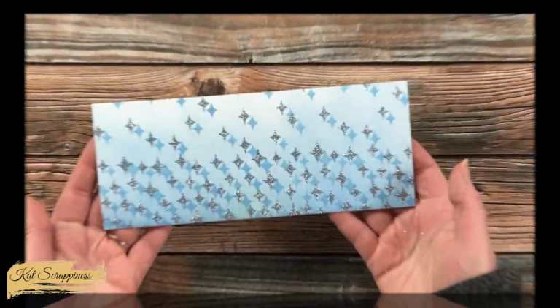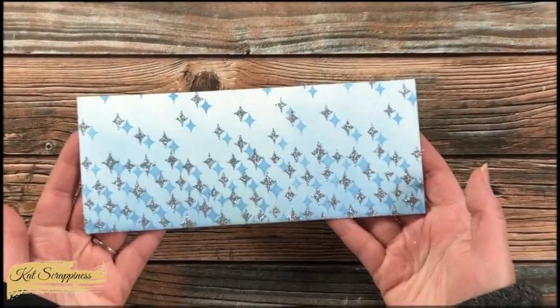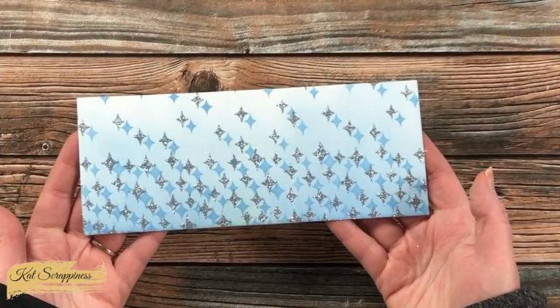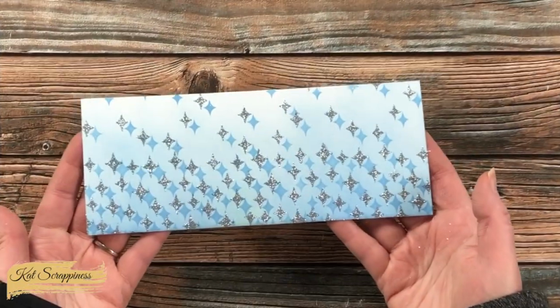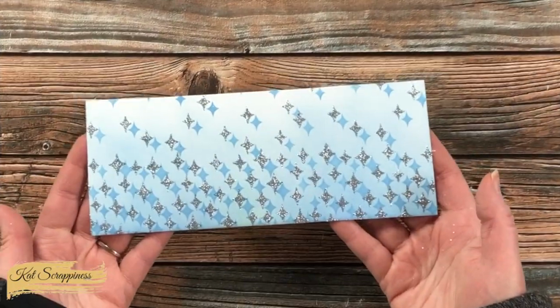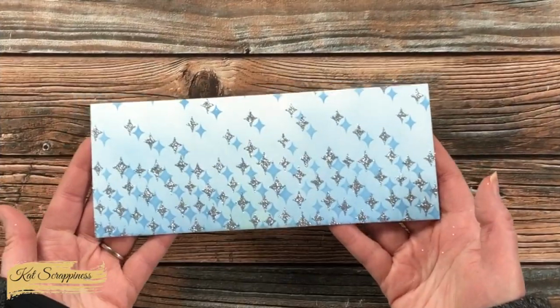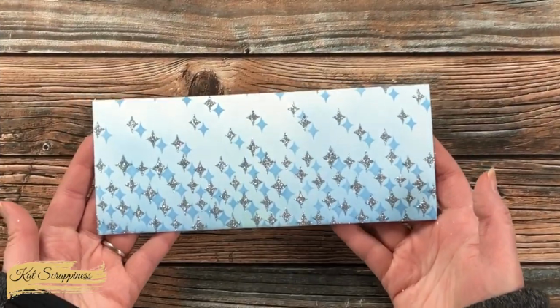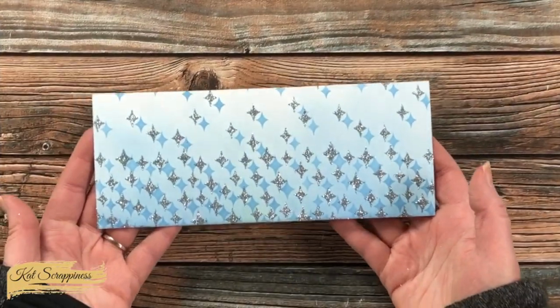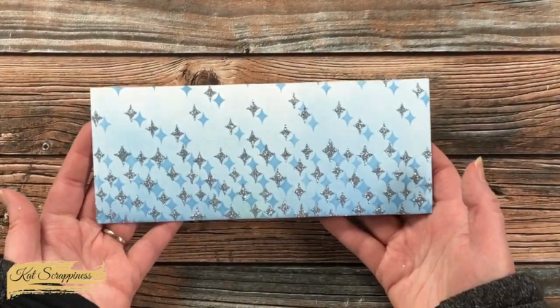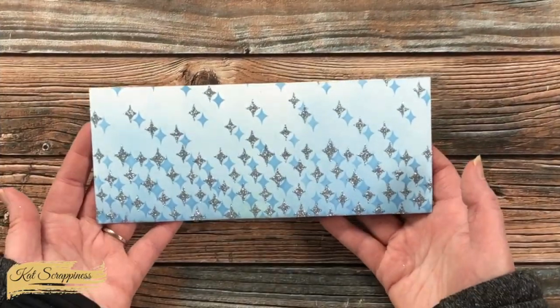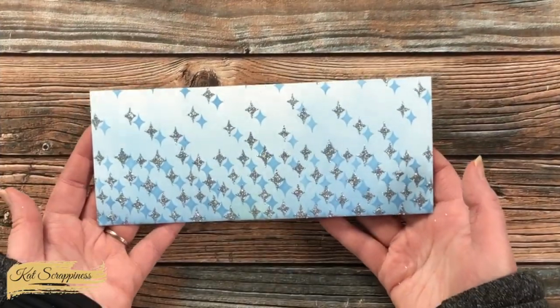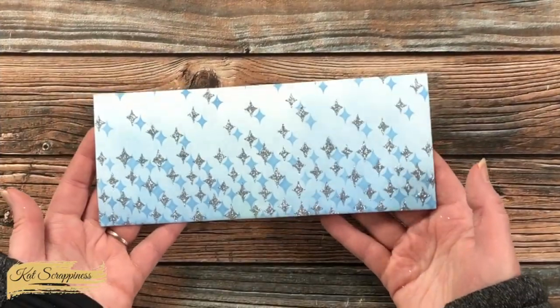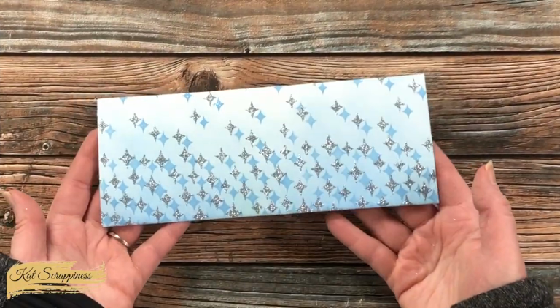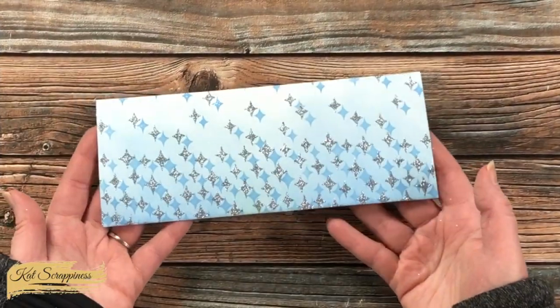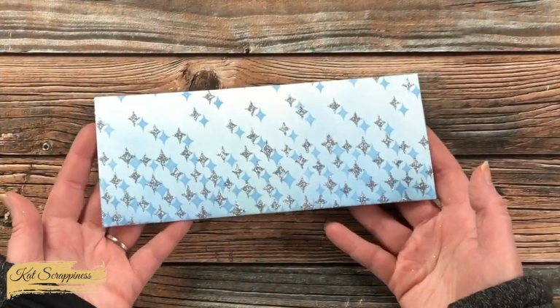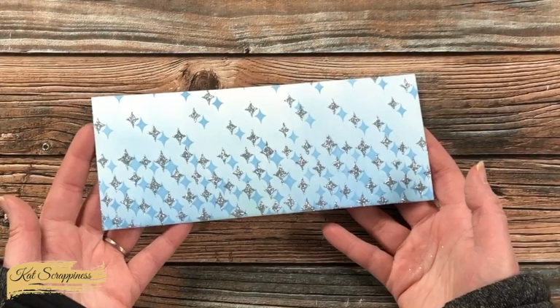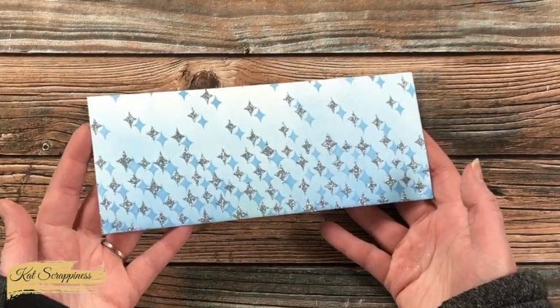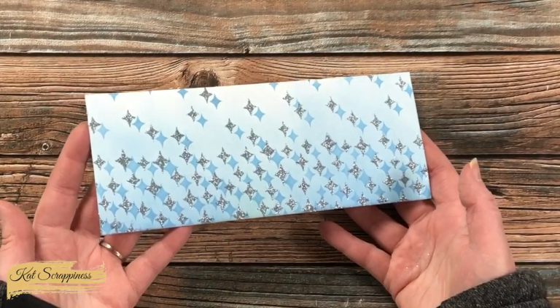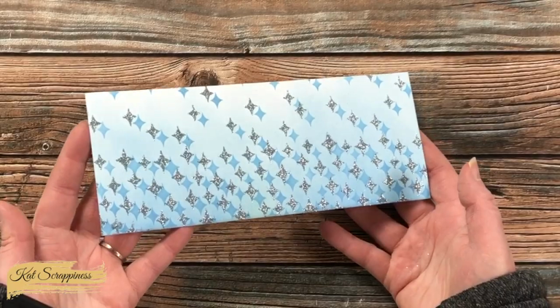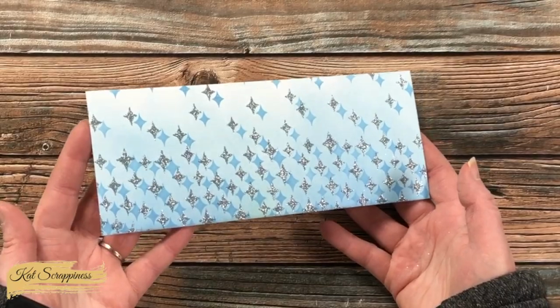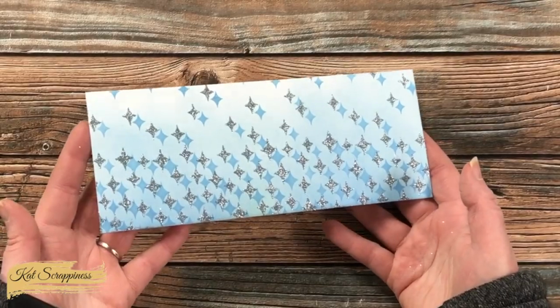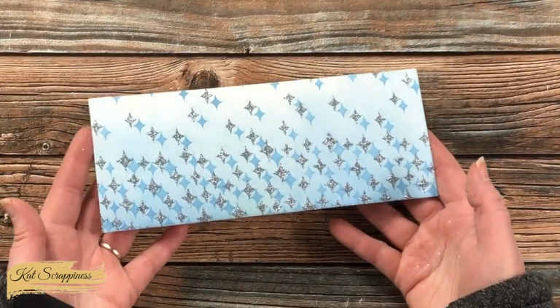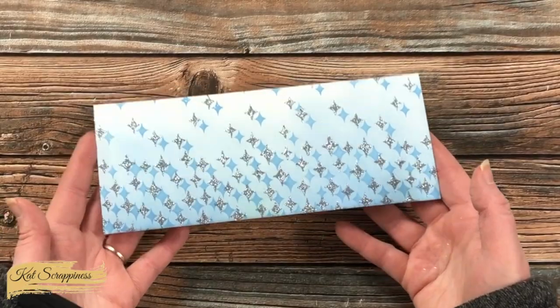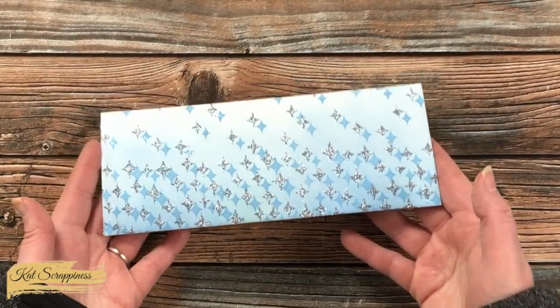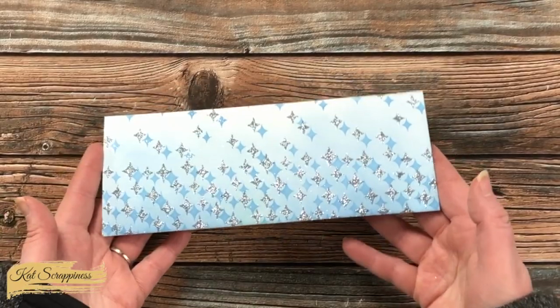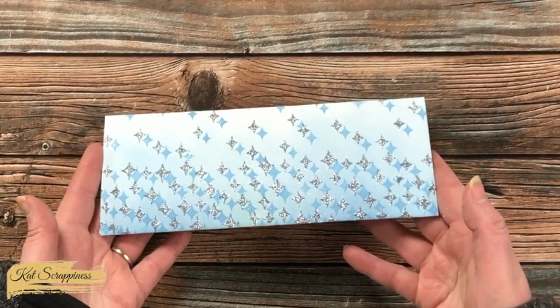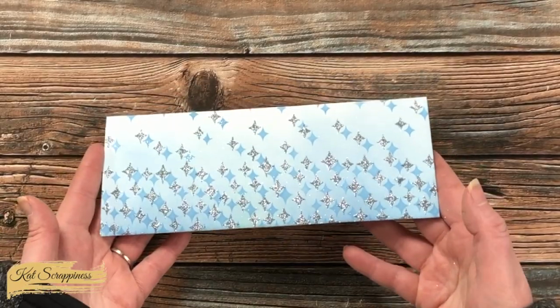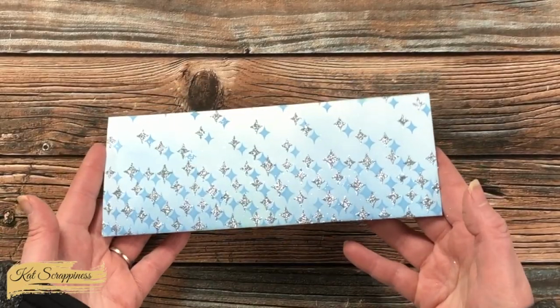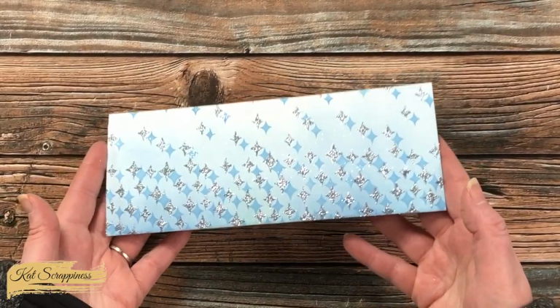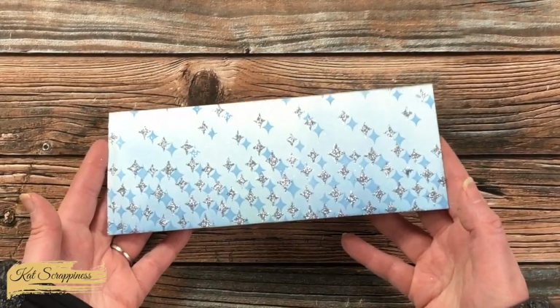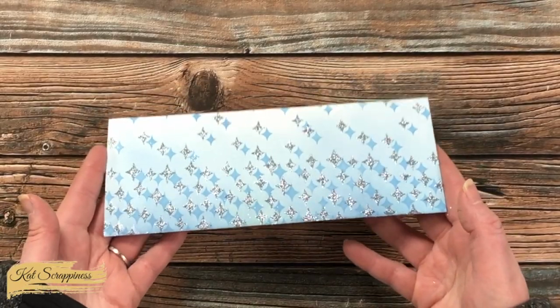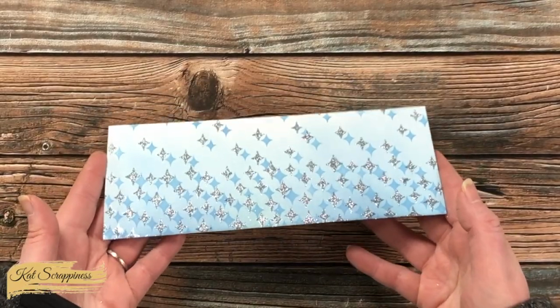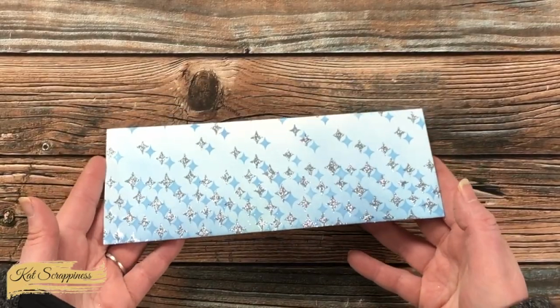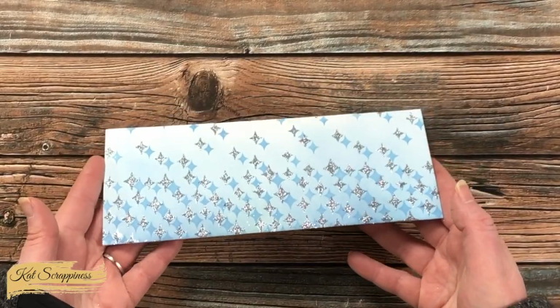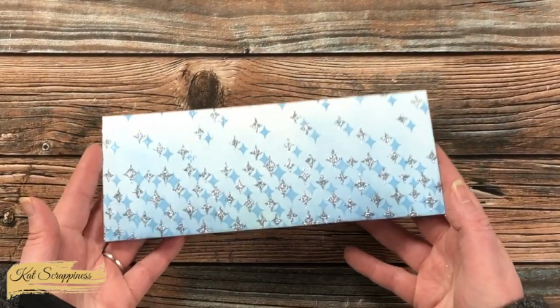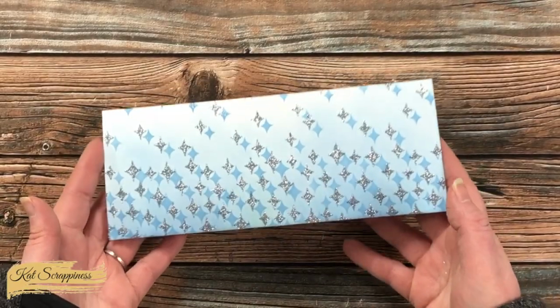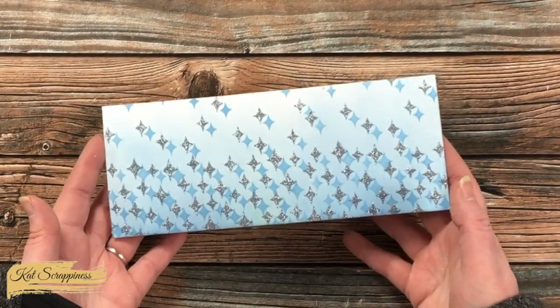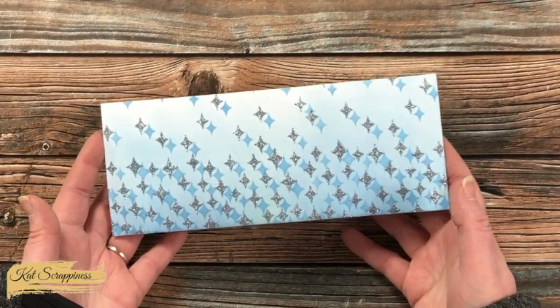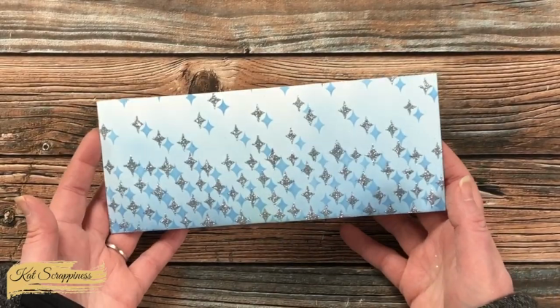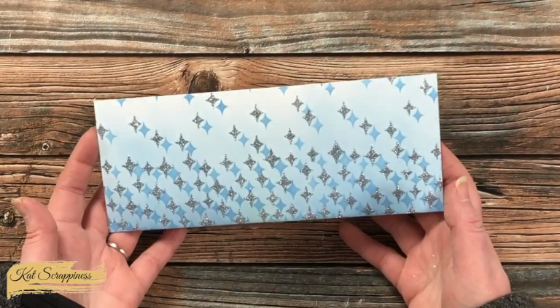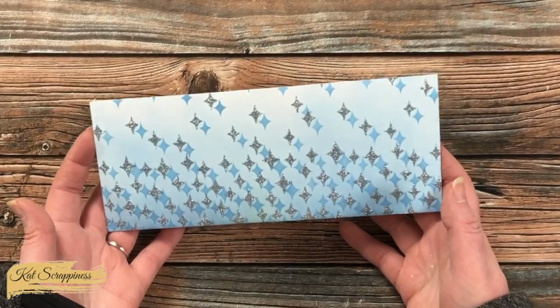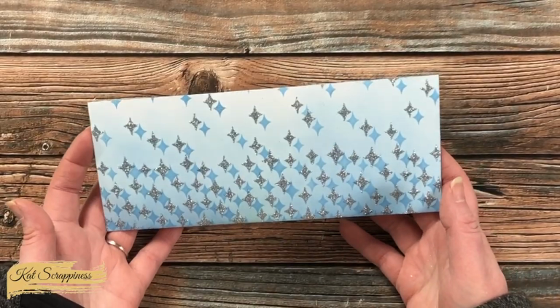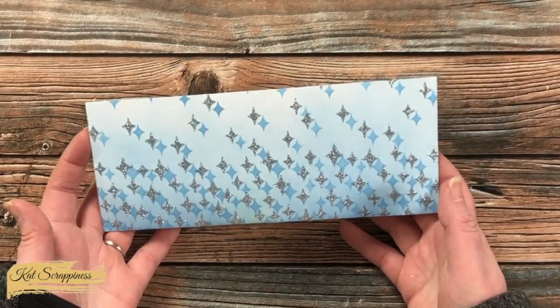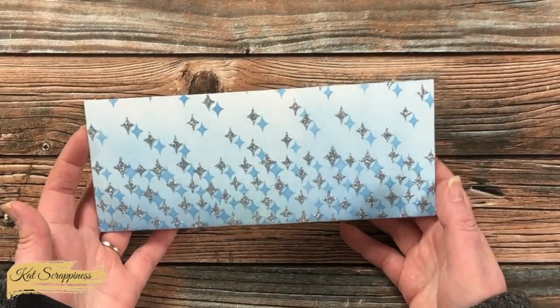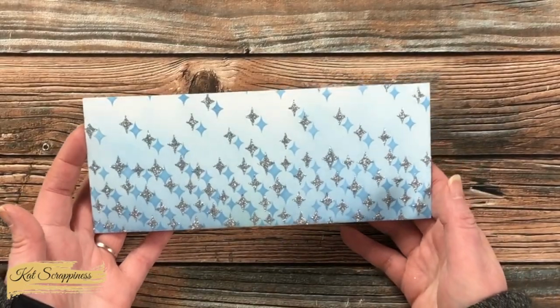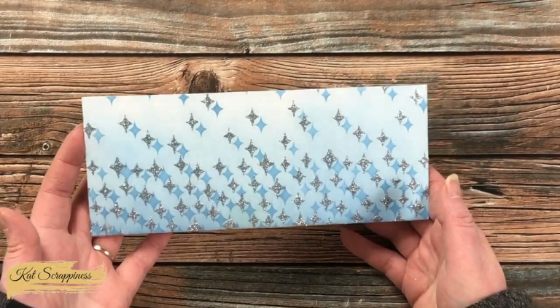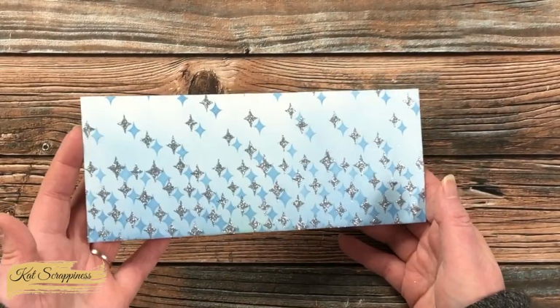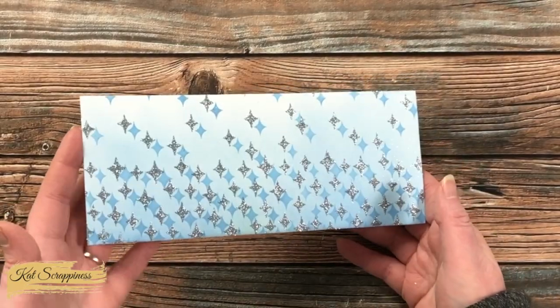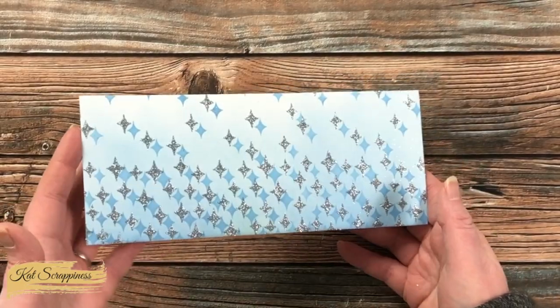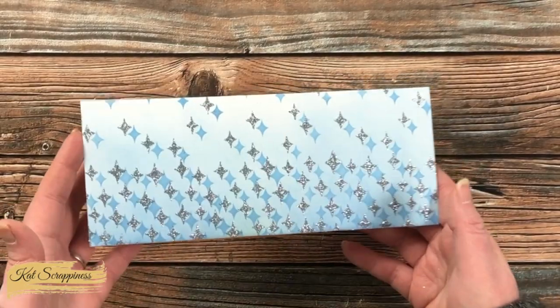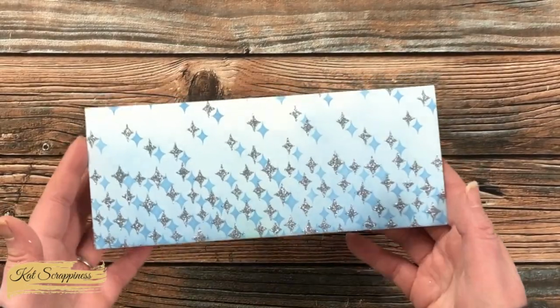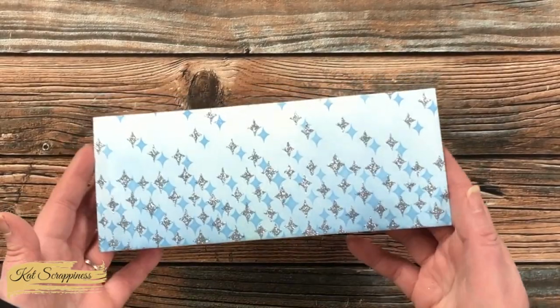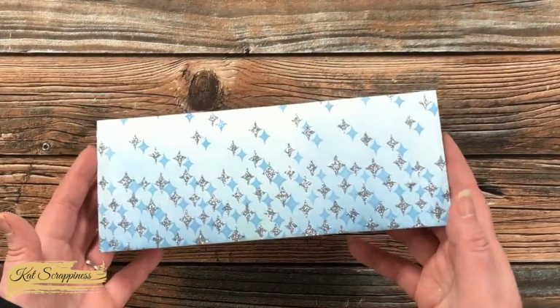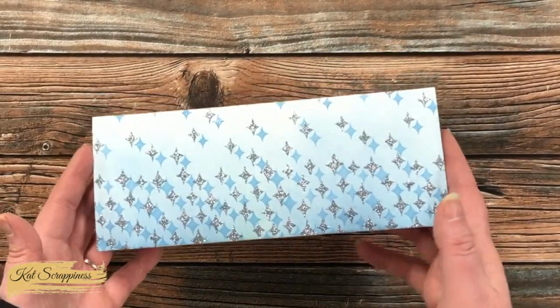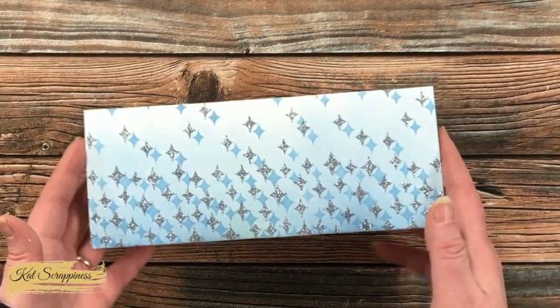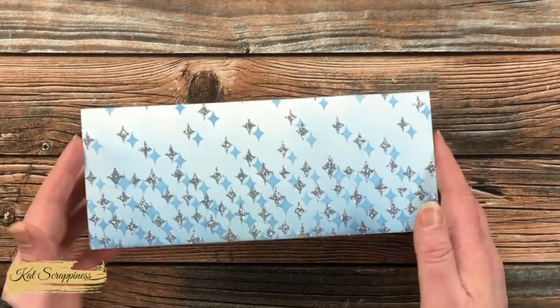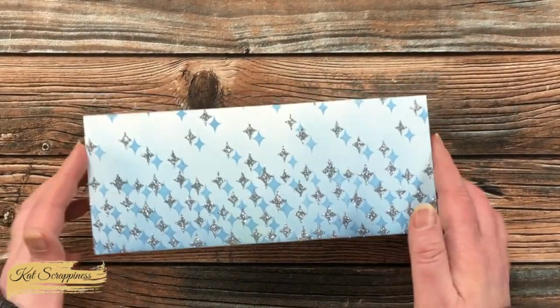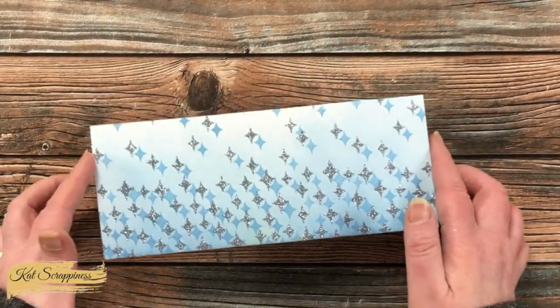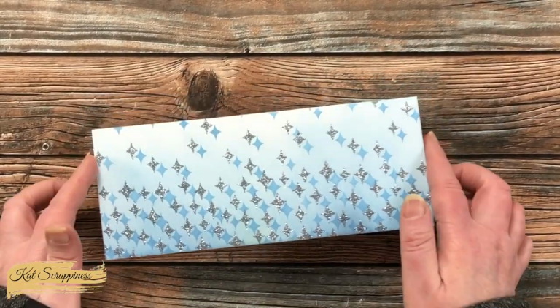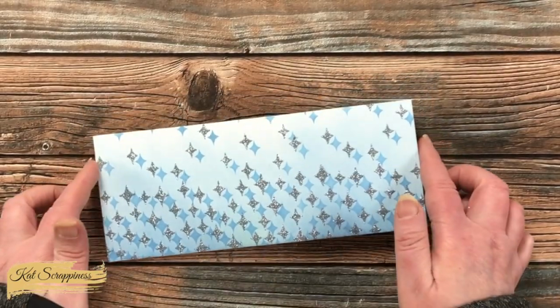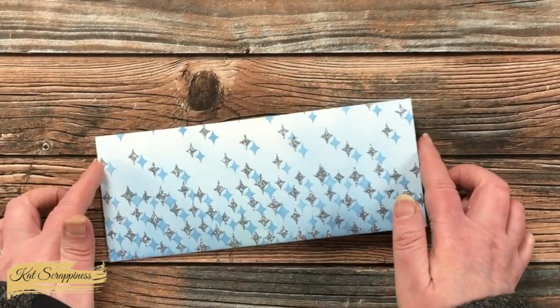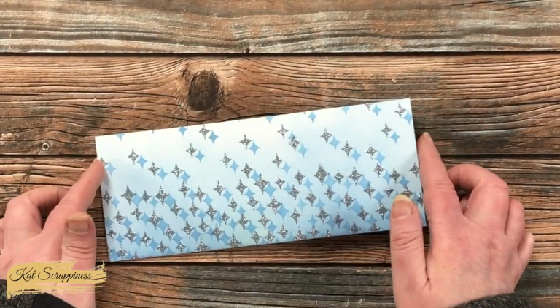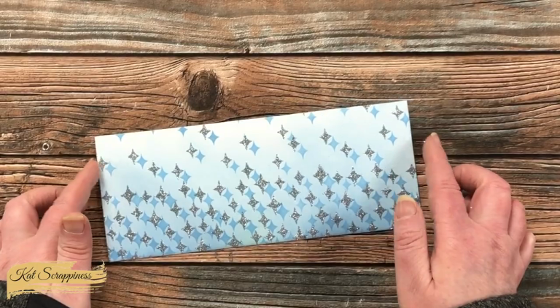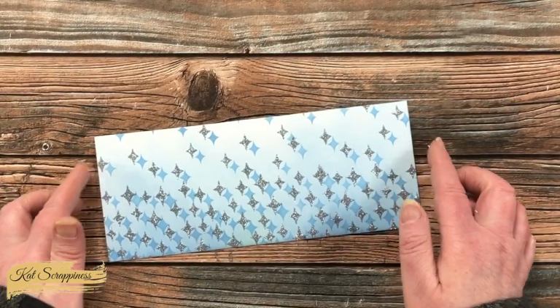Here is a look at that finished piece once it had dried — I am absolutely in love with all of this sparkle!